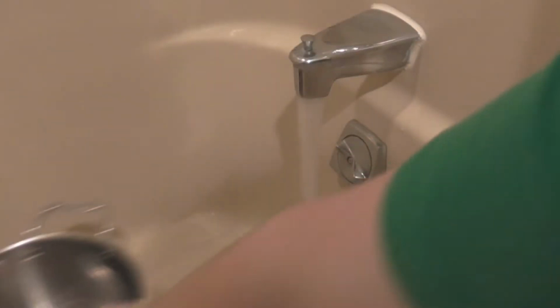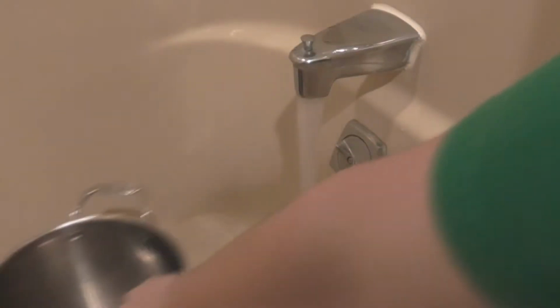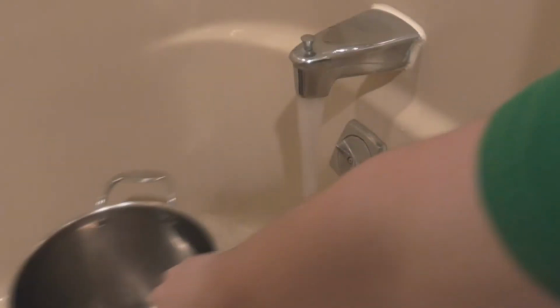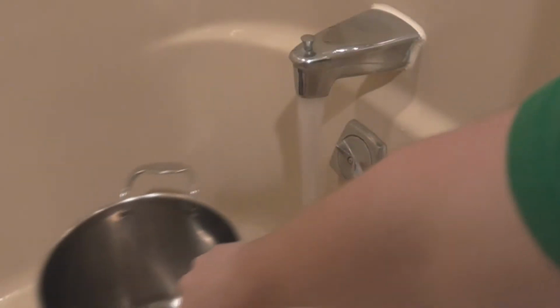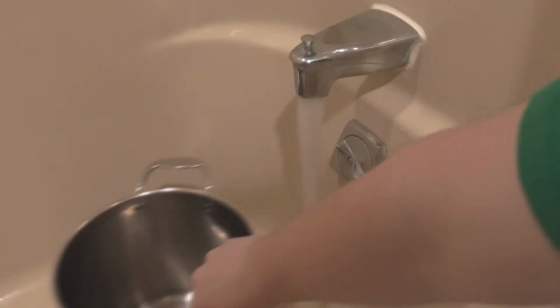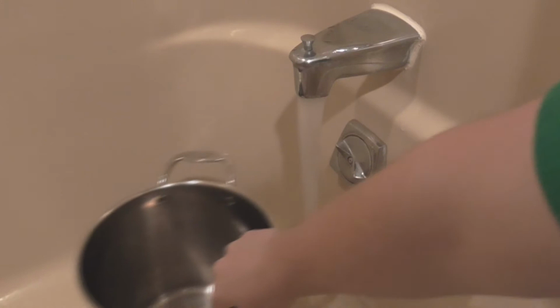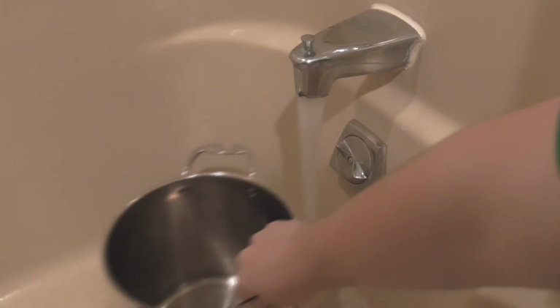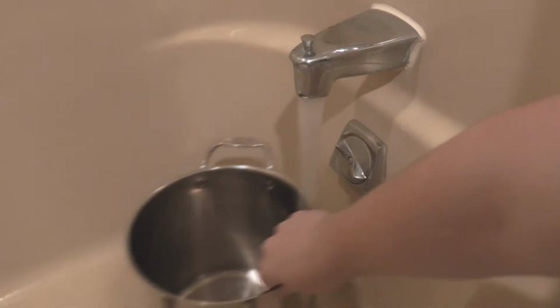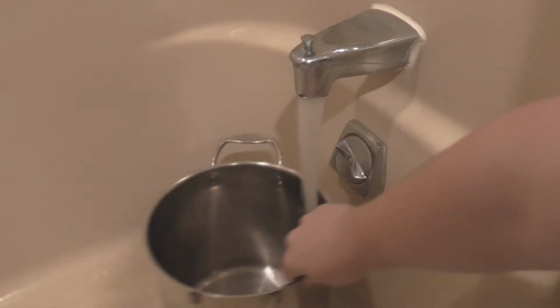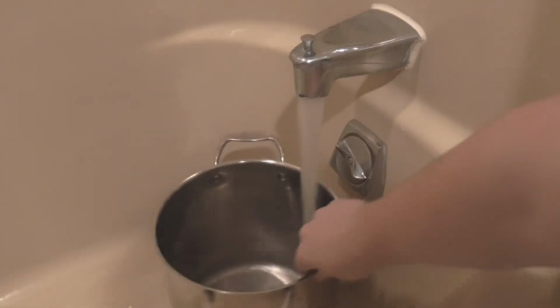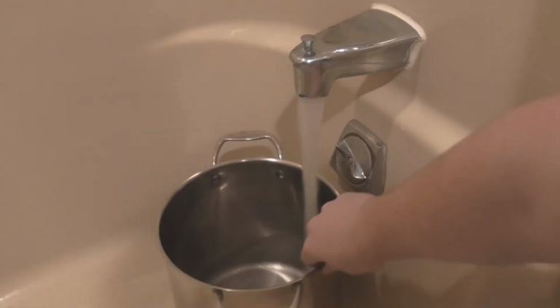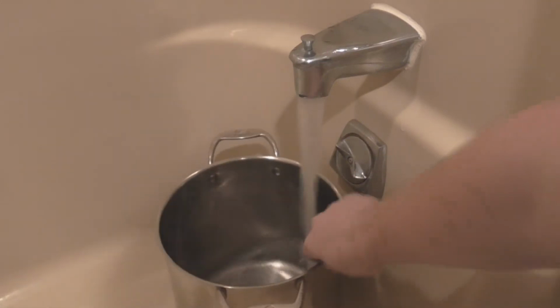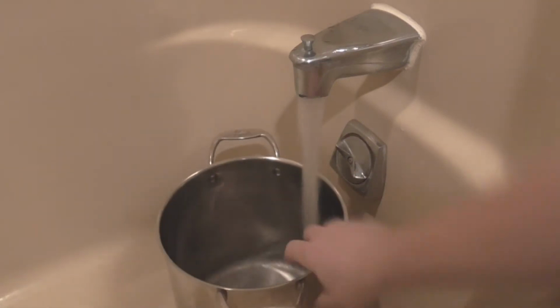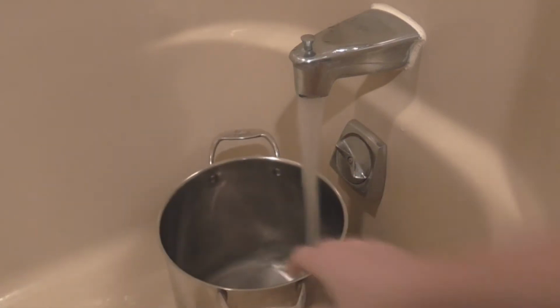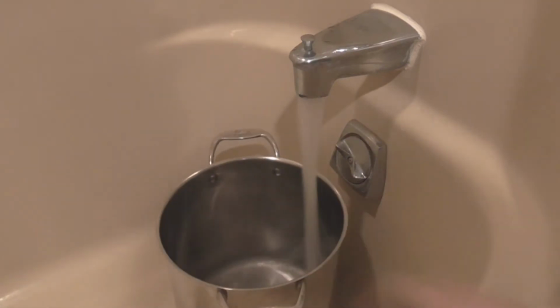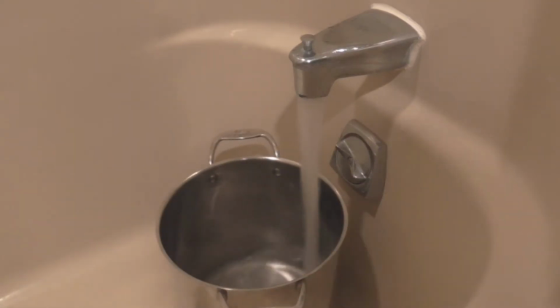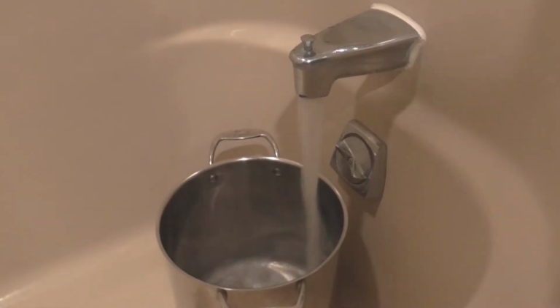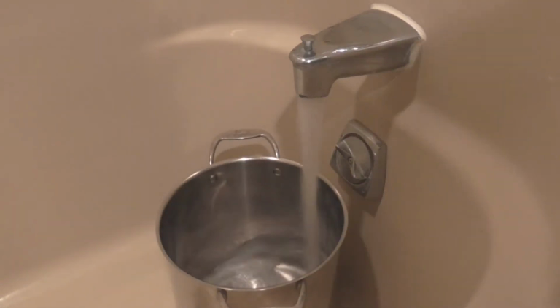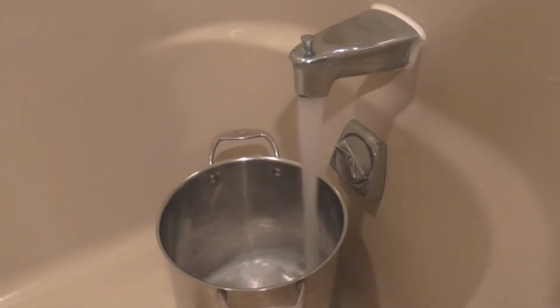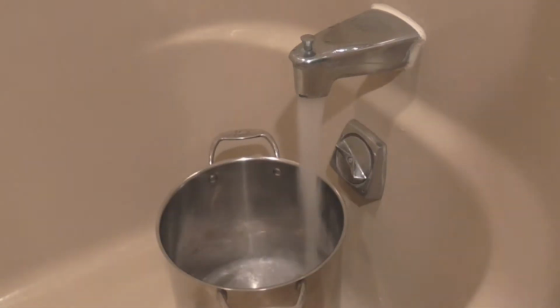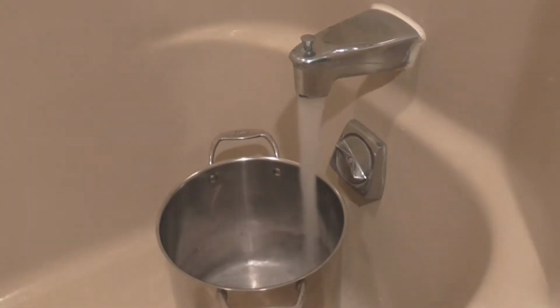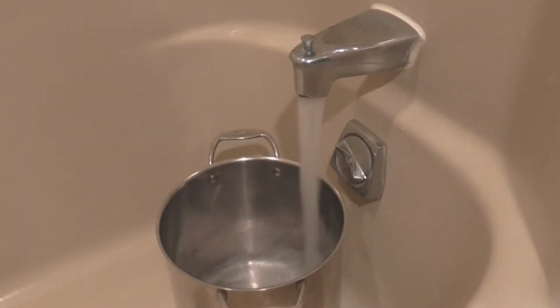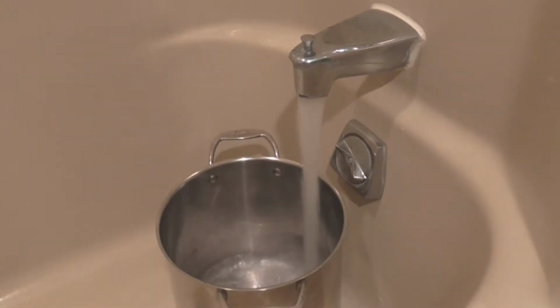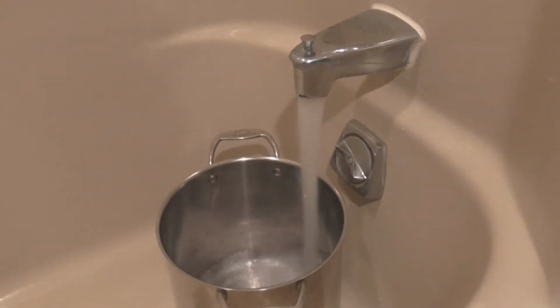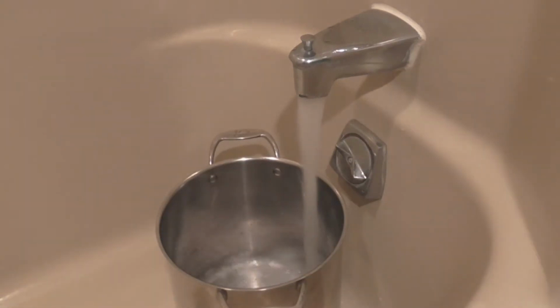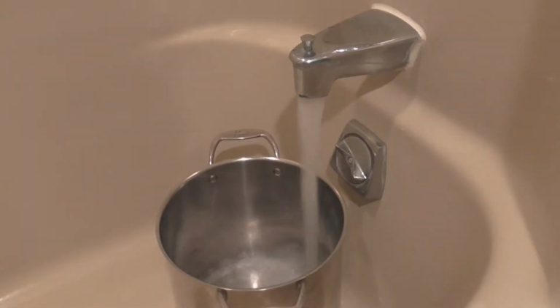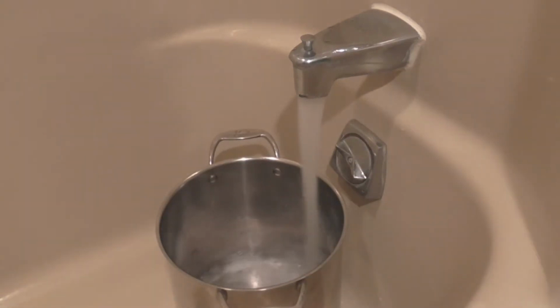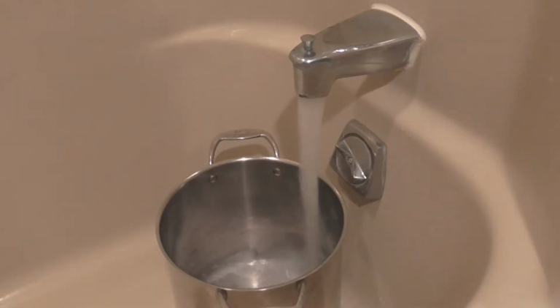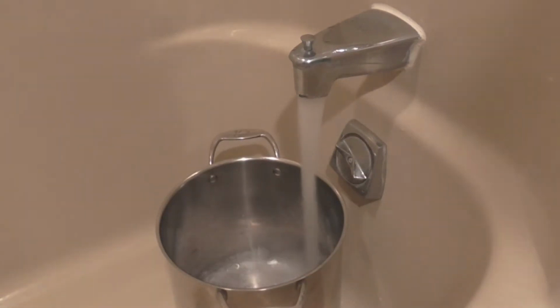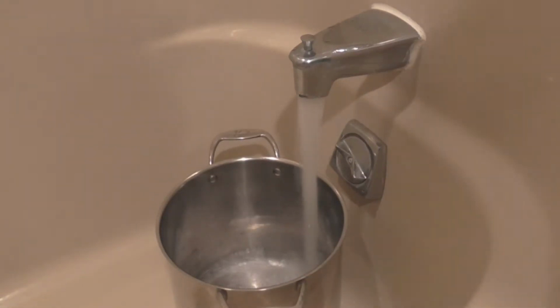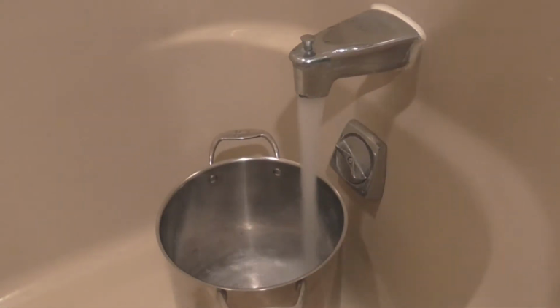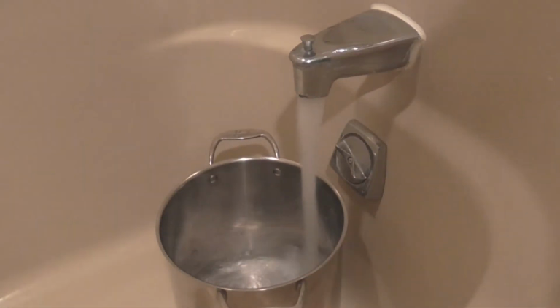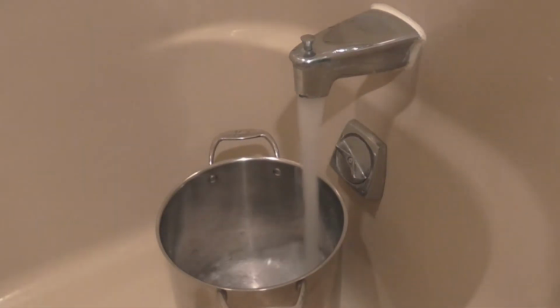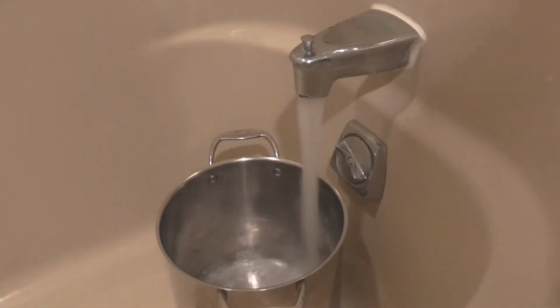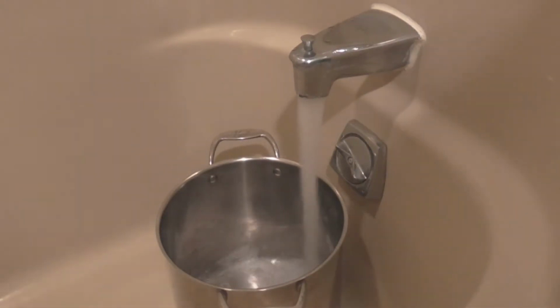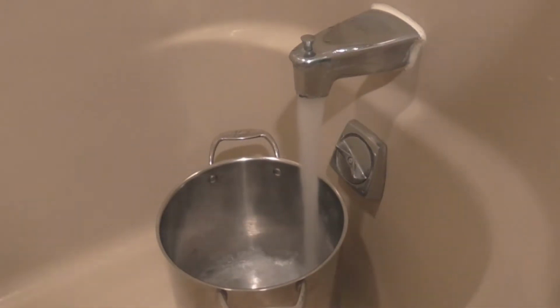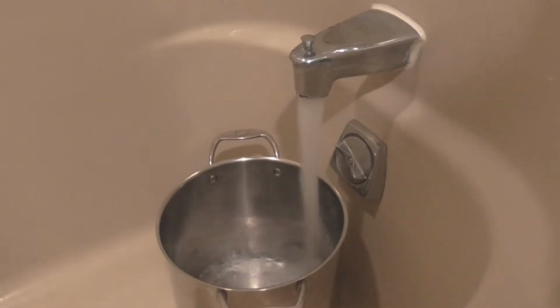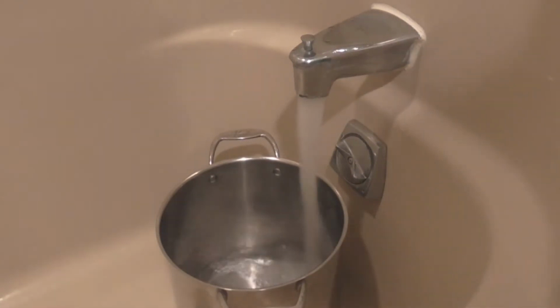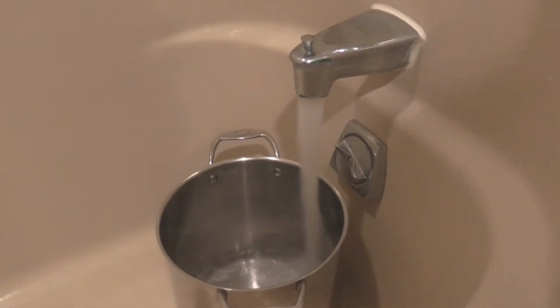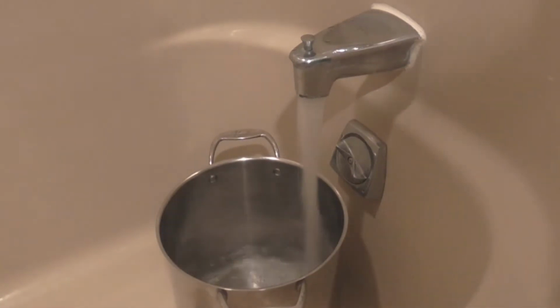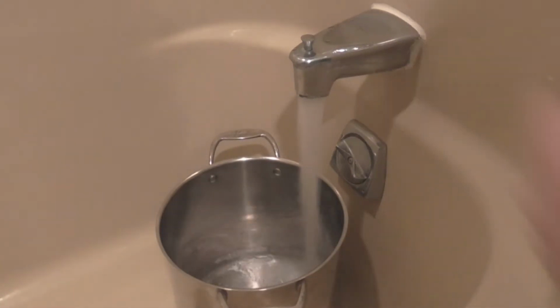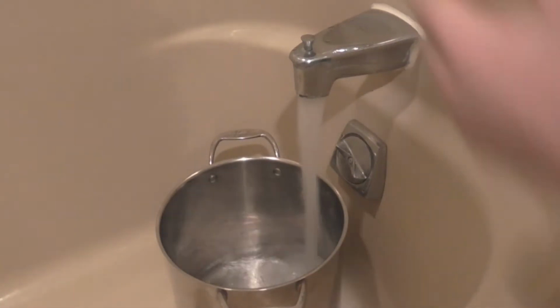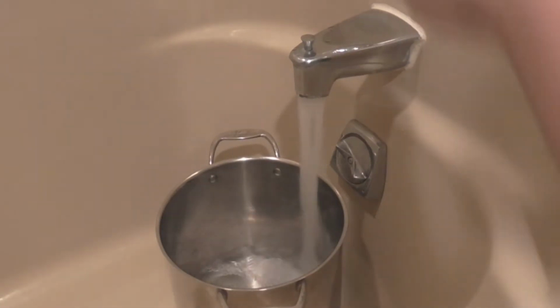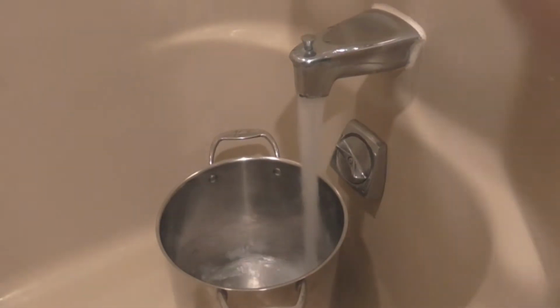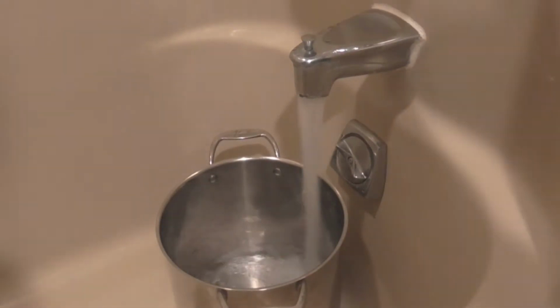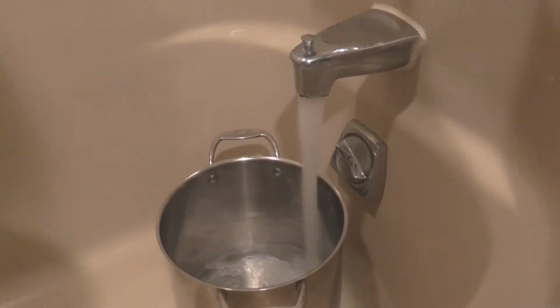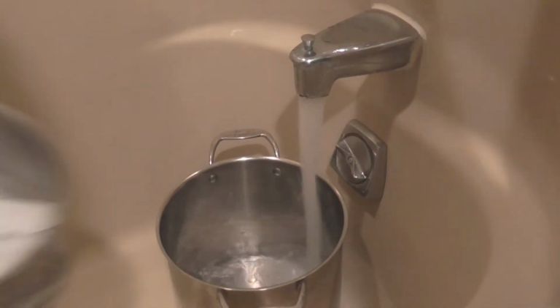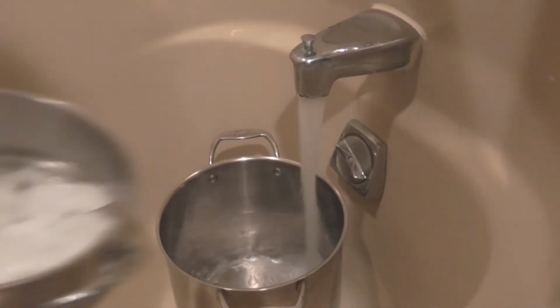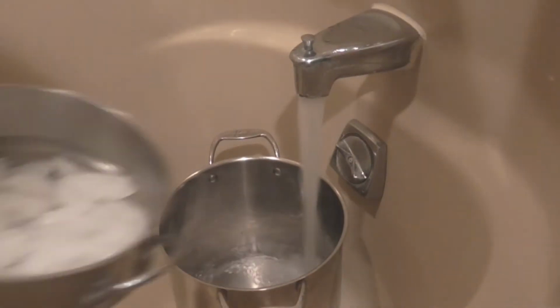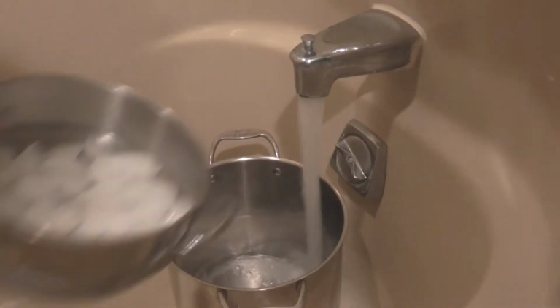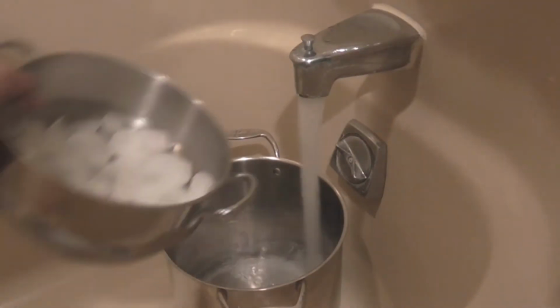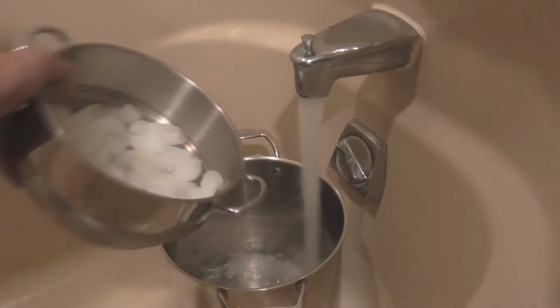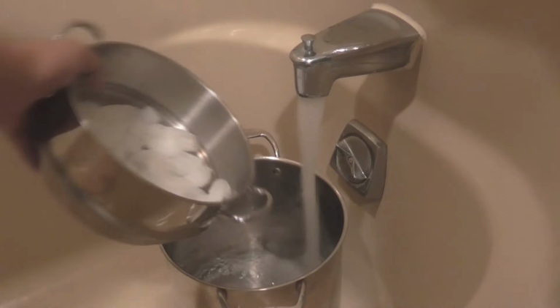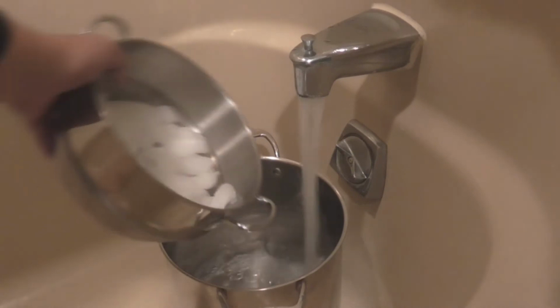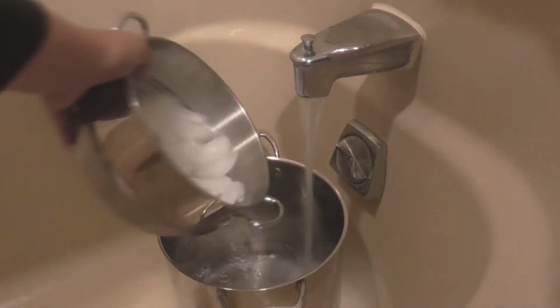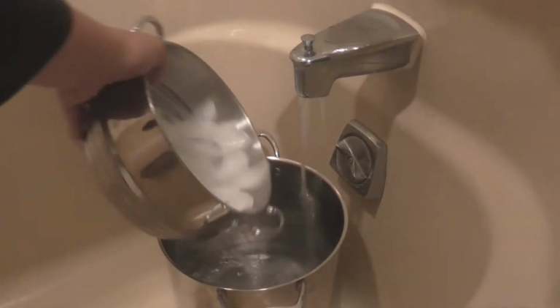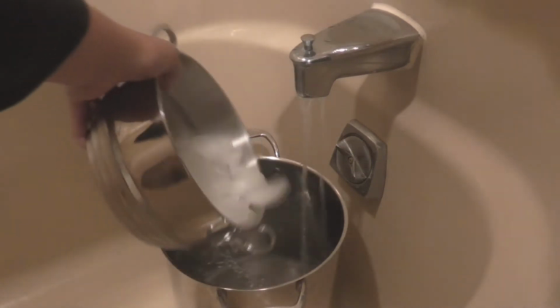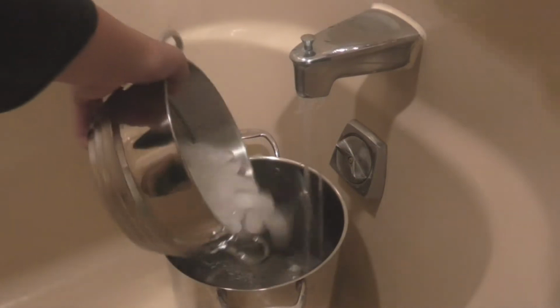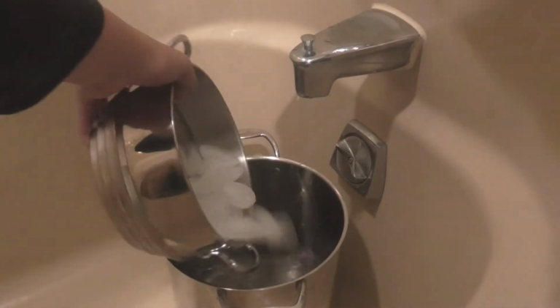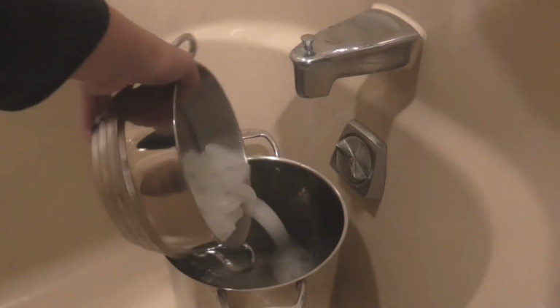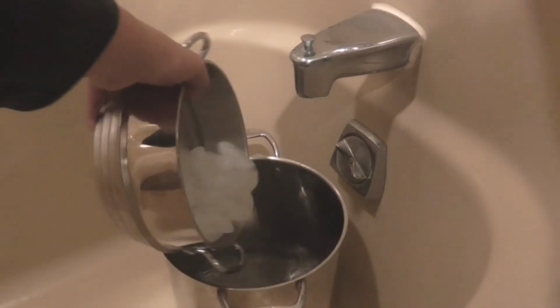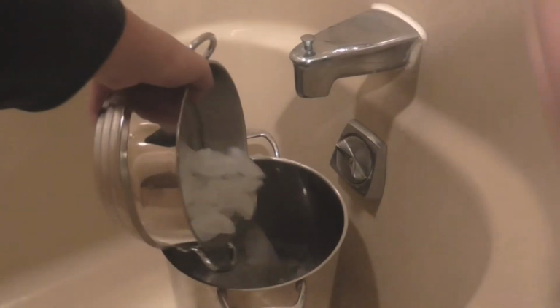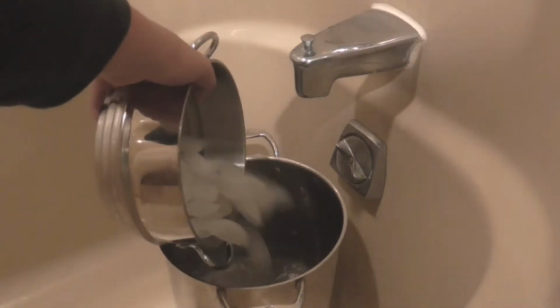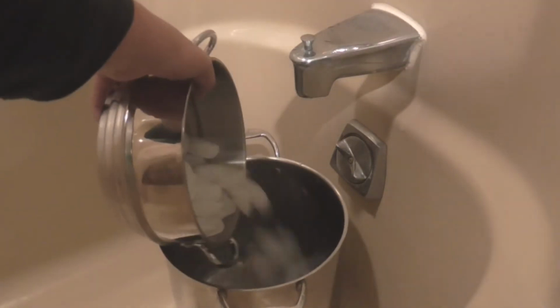After that, fill up a large pan with water. Make sure that the temperature of the water isn't too hot by putting some ice into the pan.